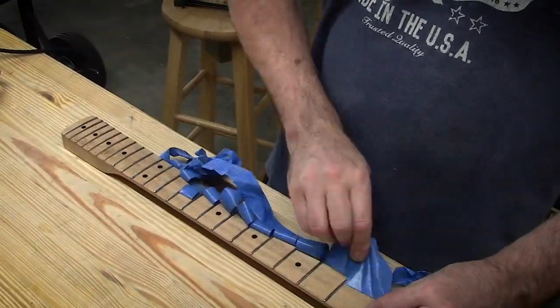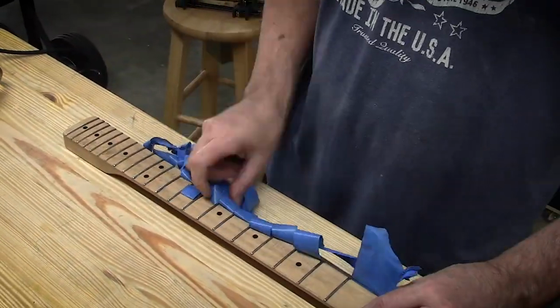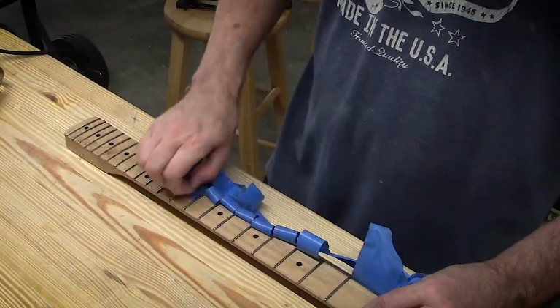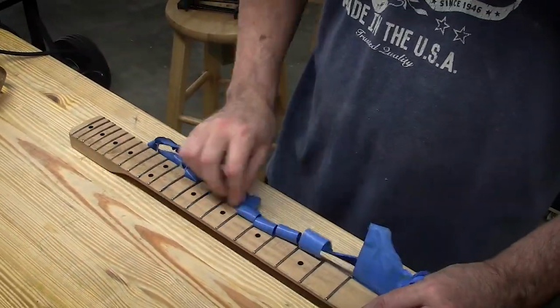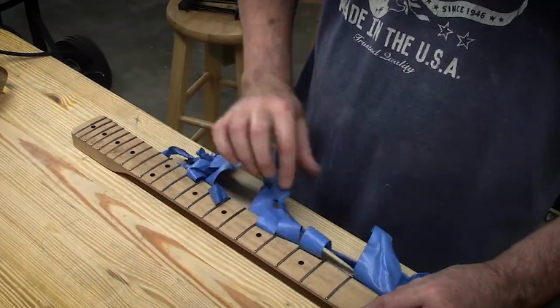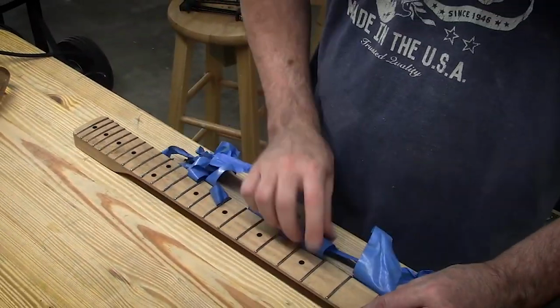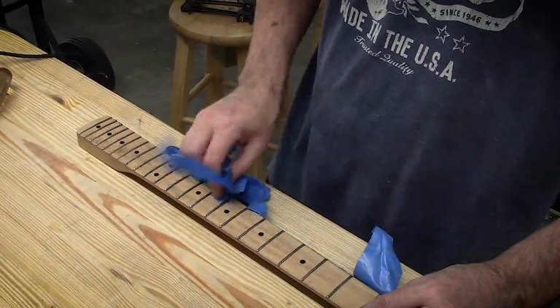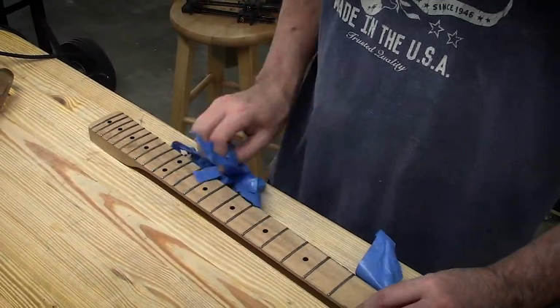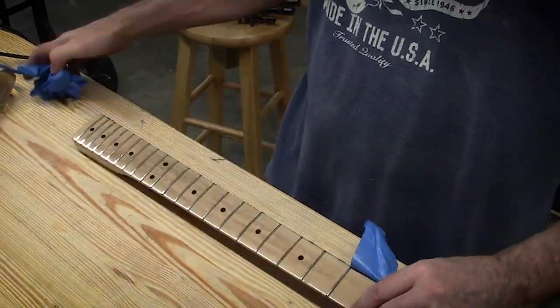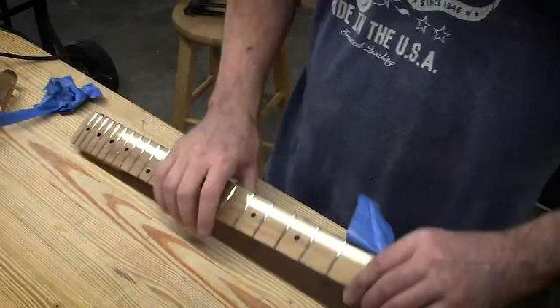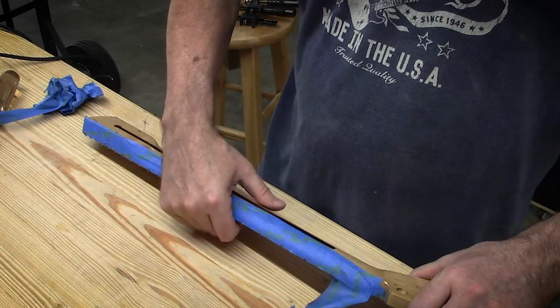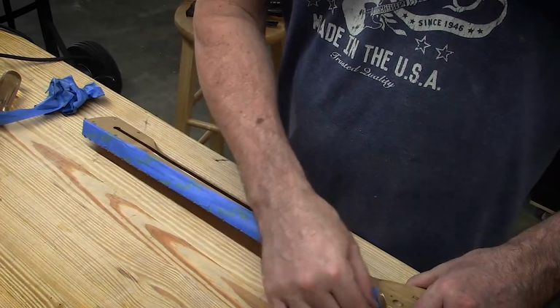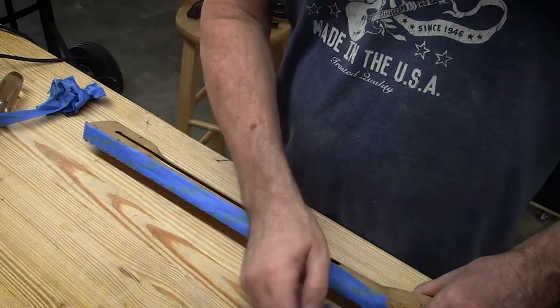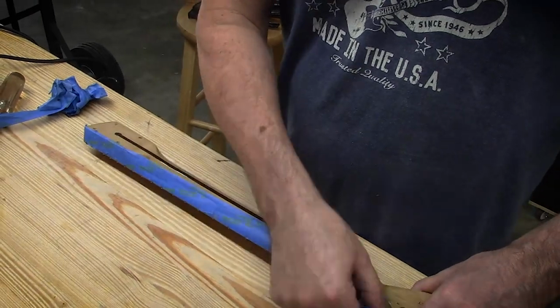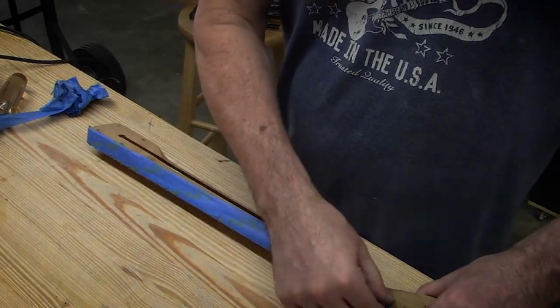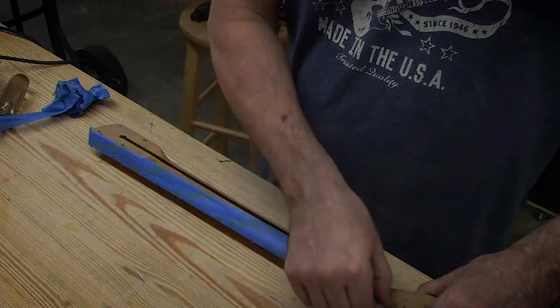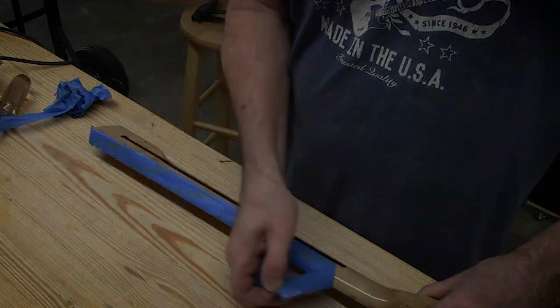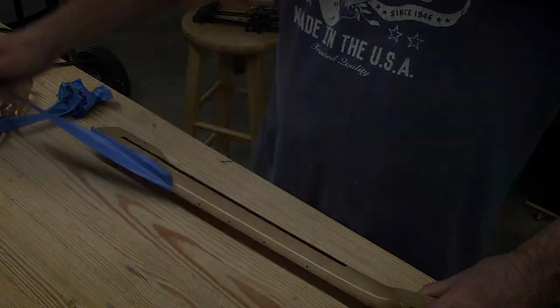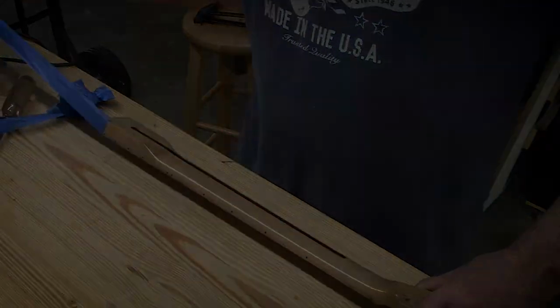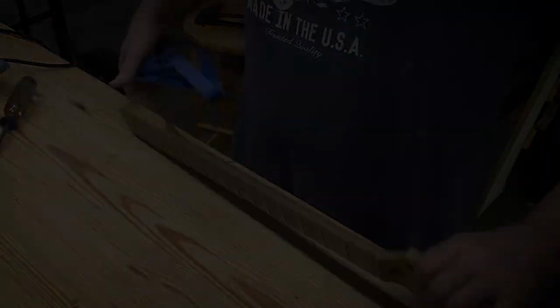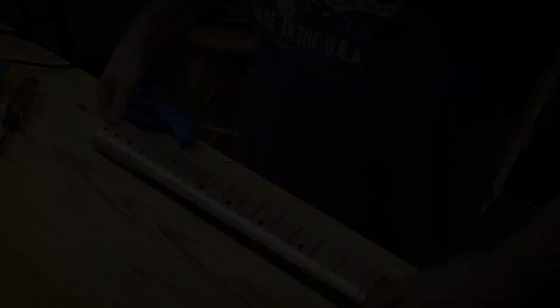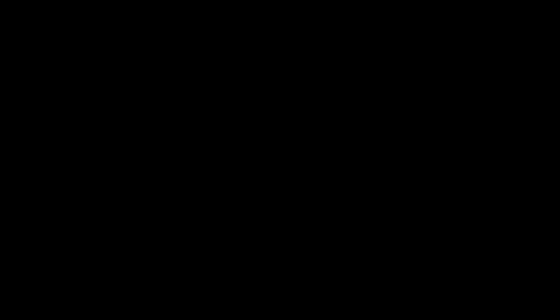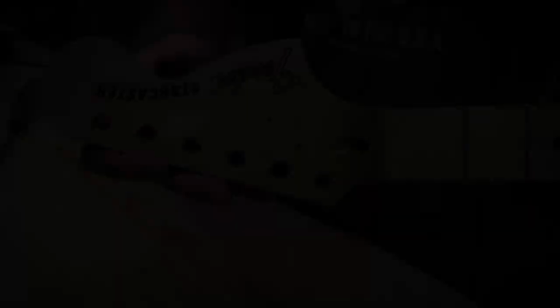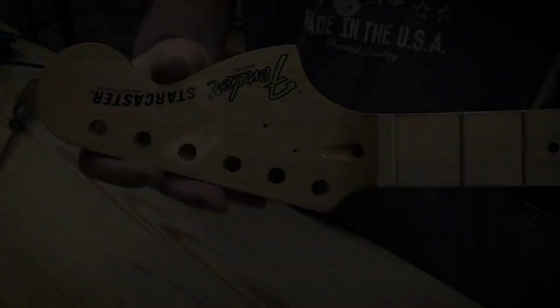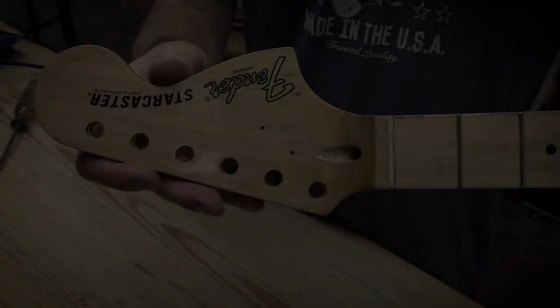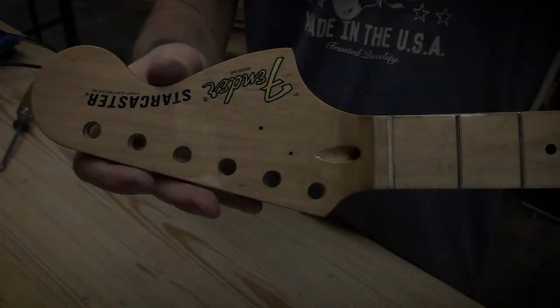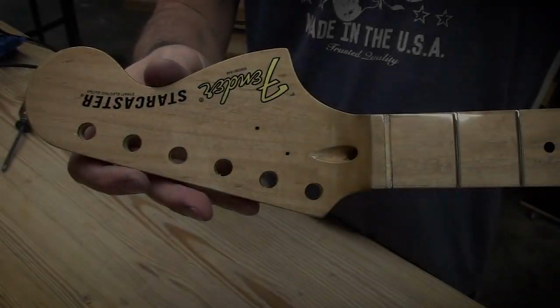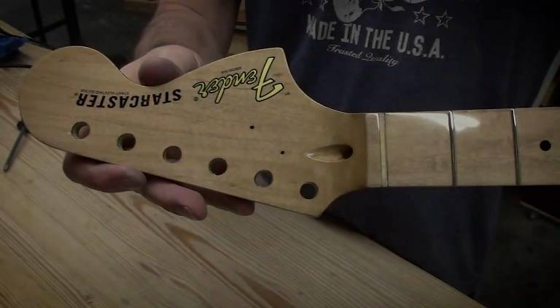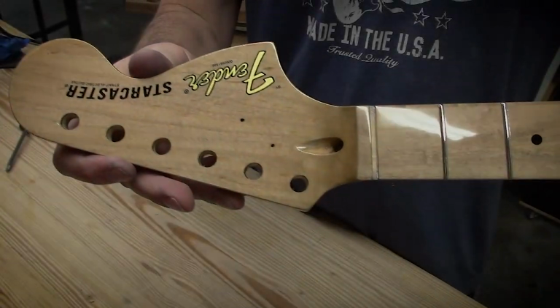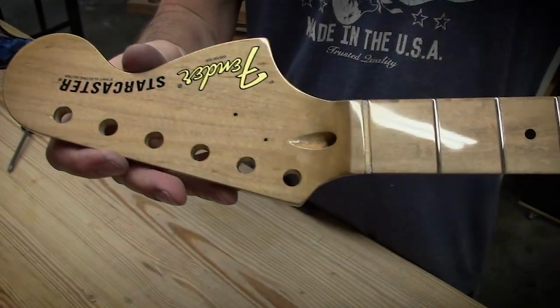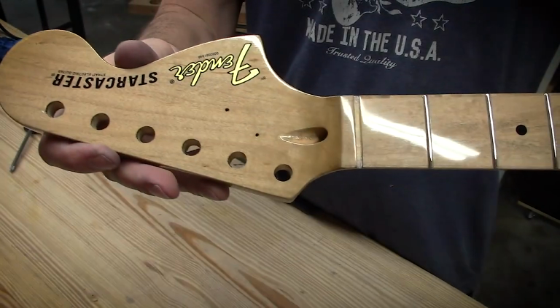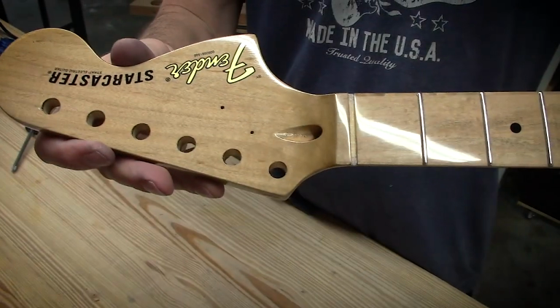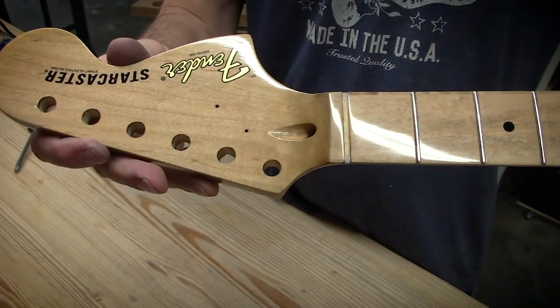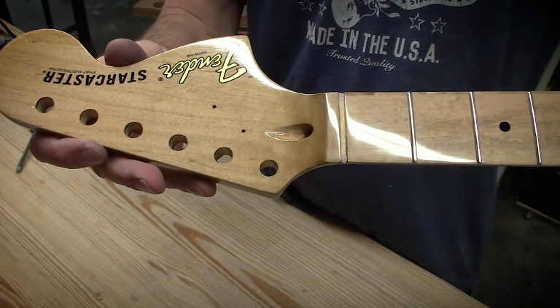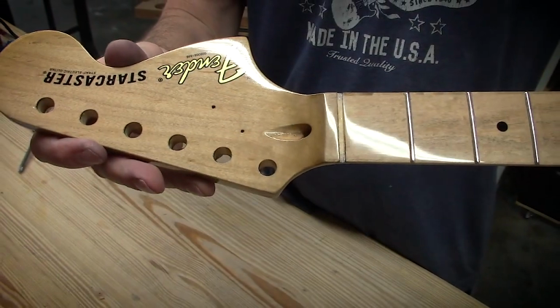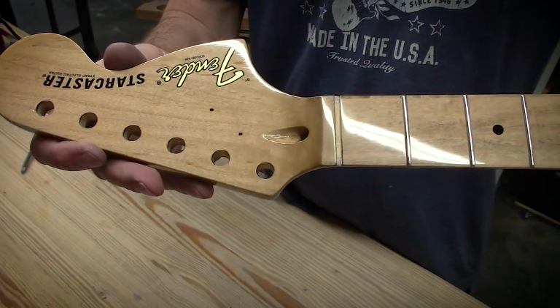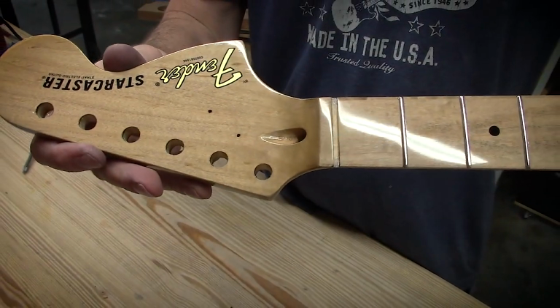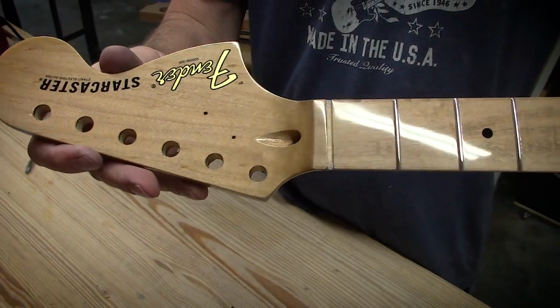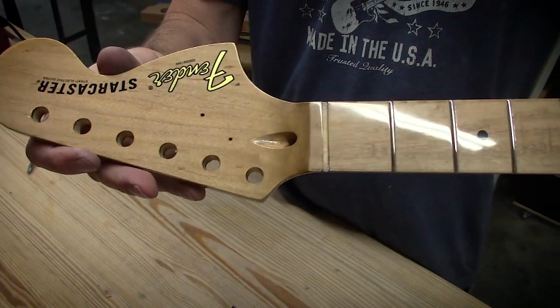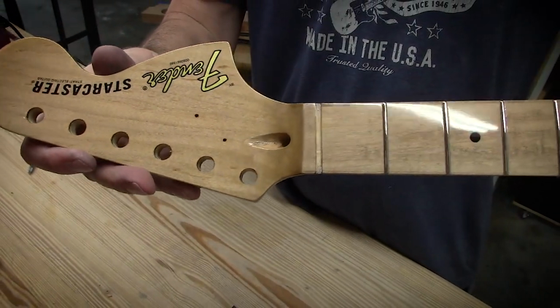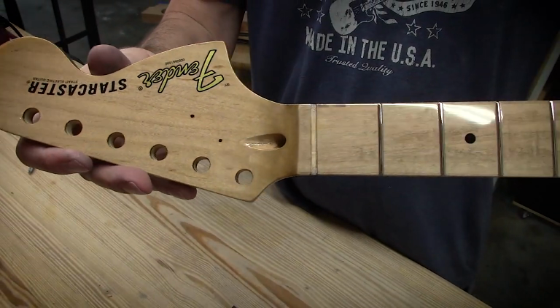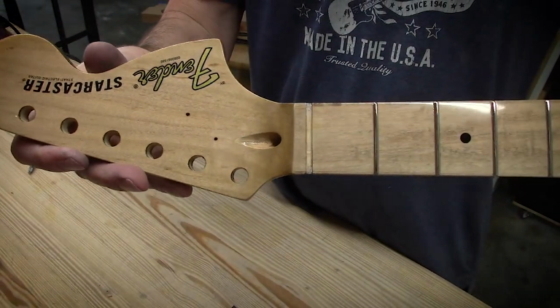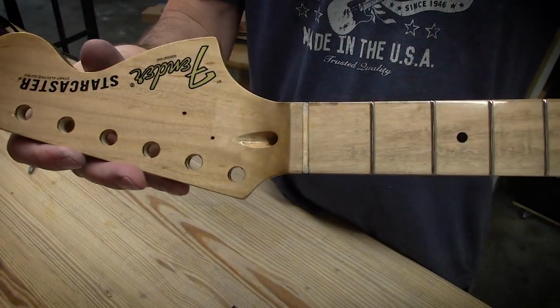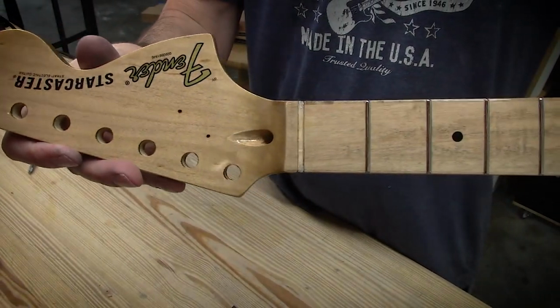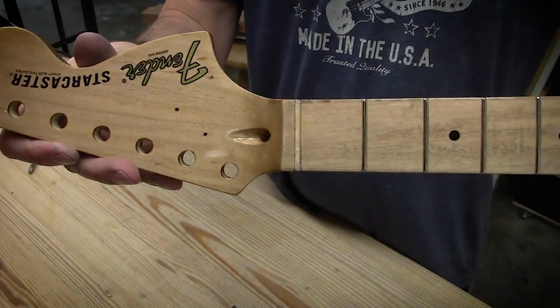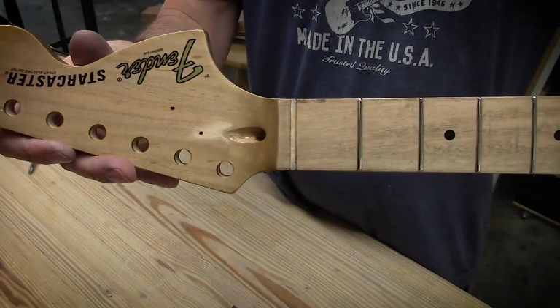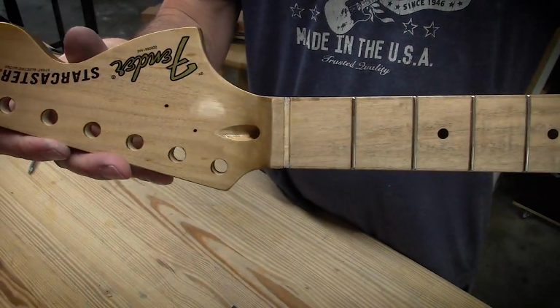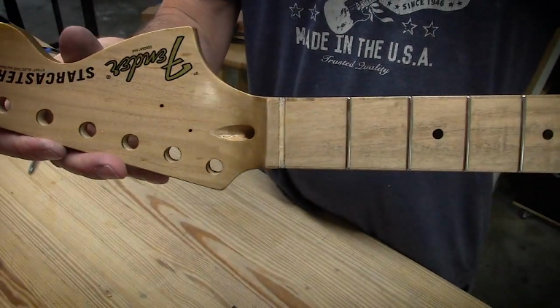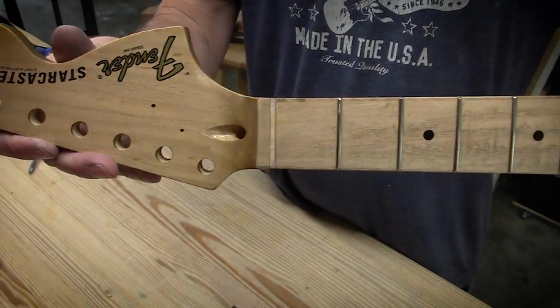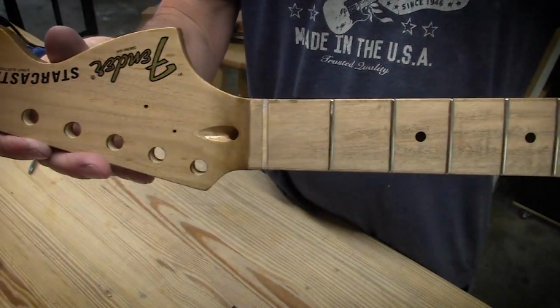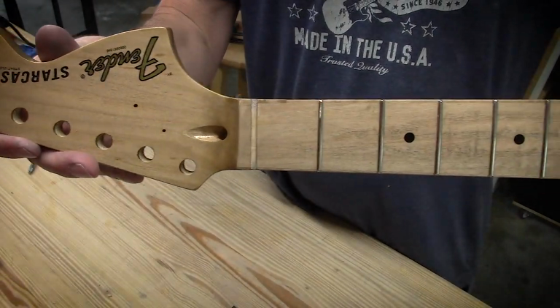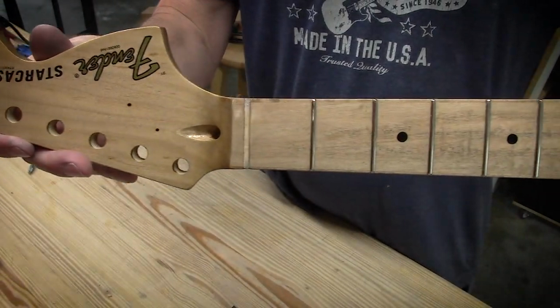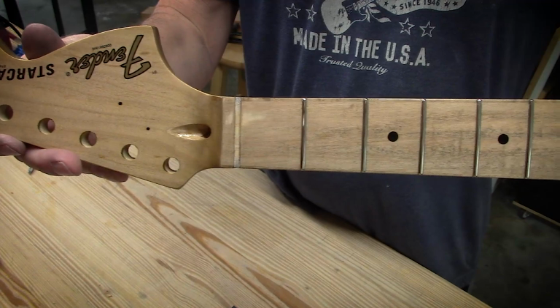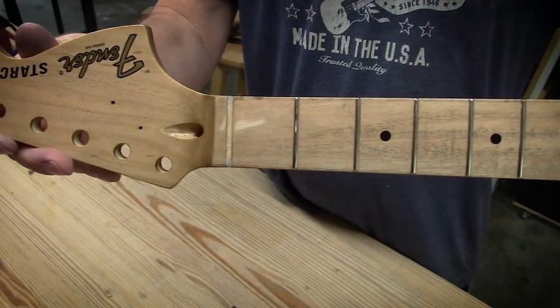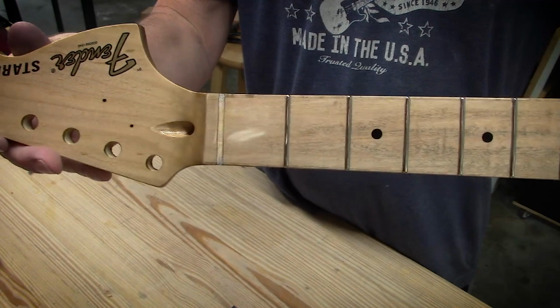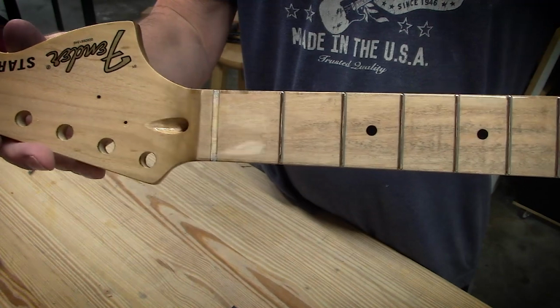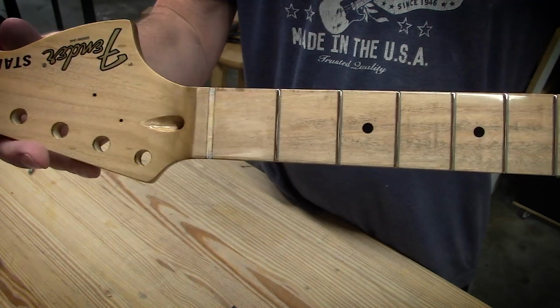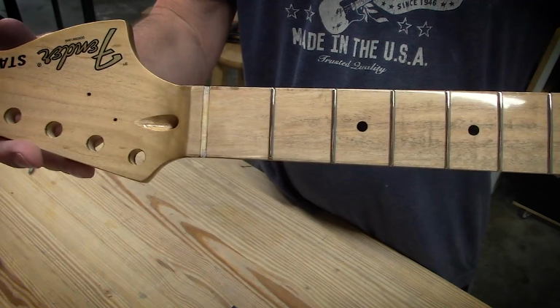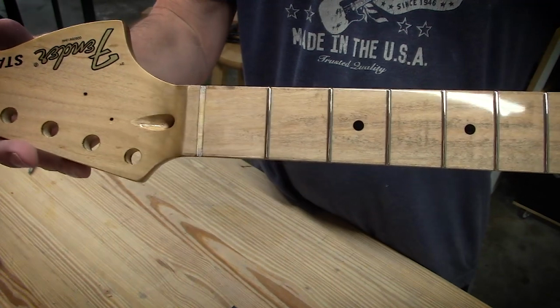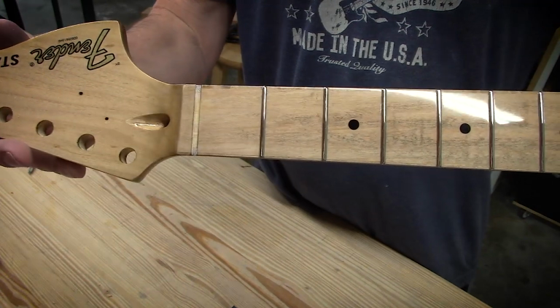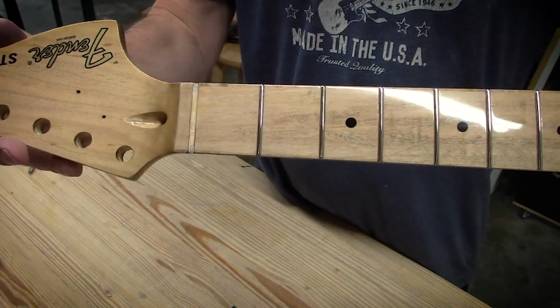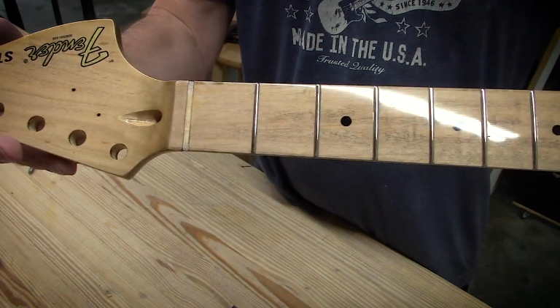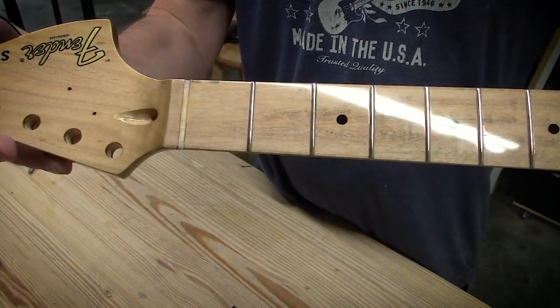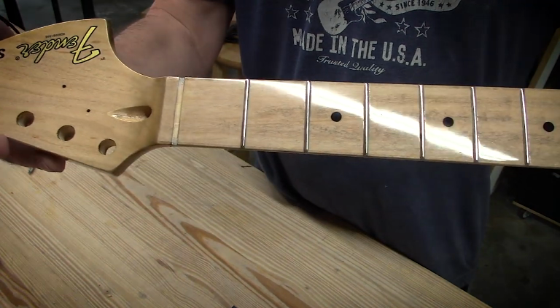Peeling off our protective tape and looking at some nice luster. That turned out pretty good for being a pretty rough neck.